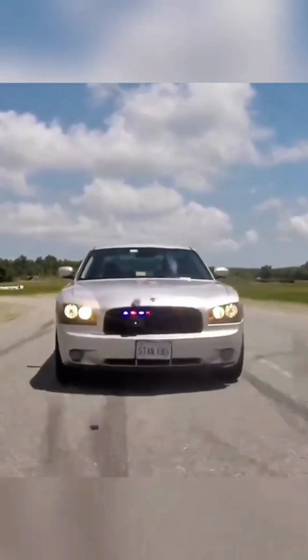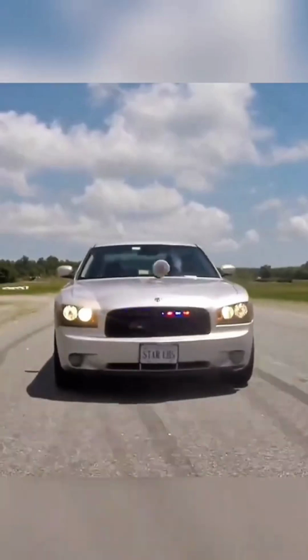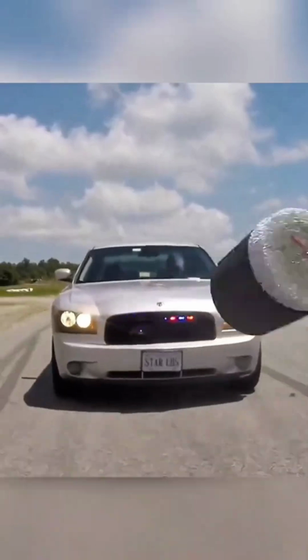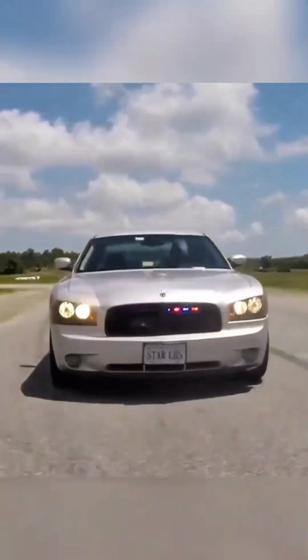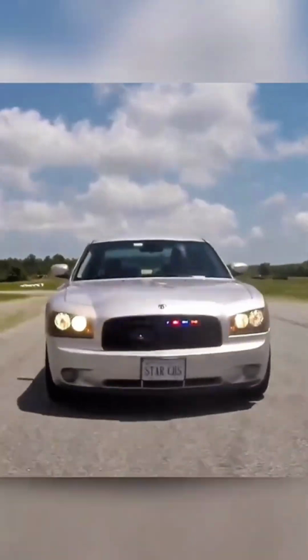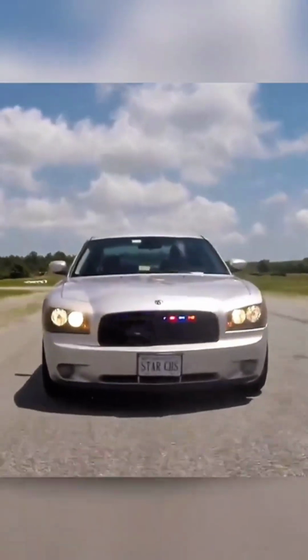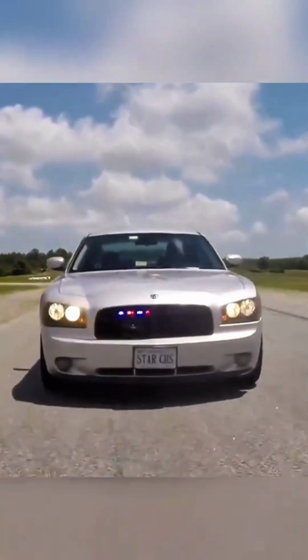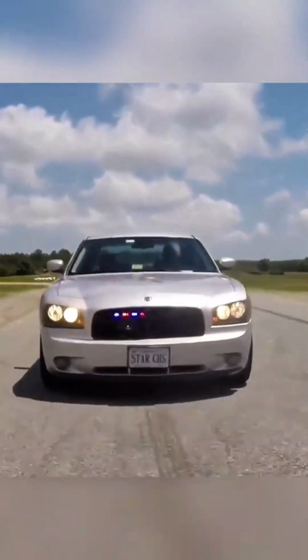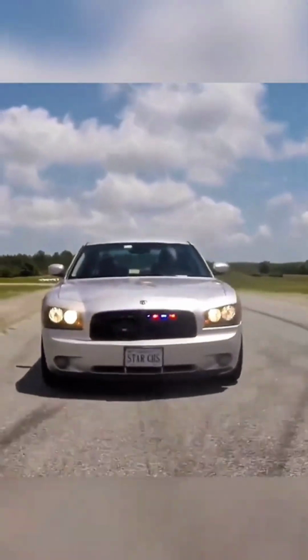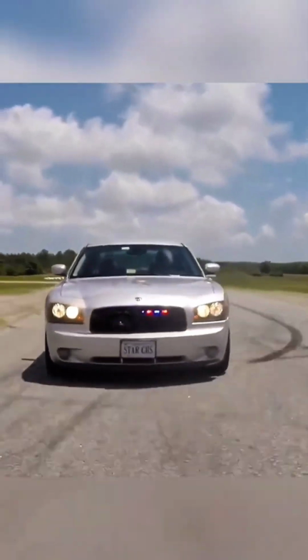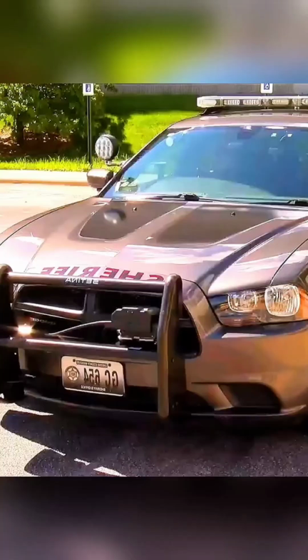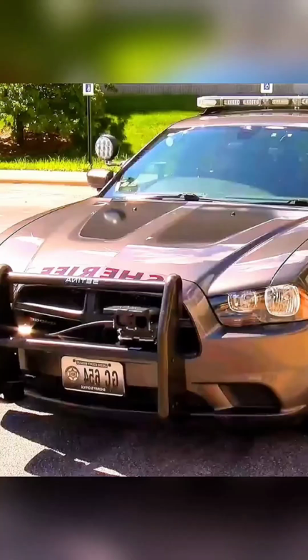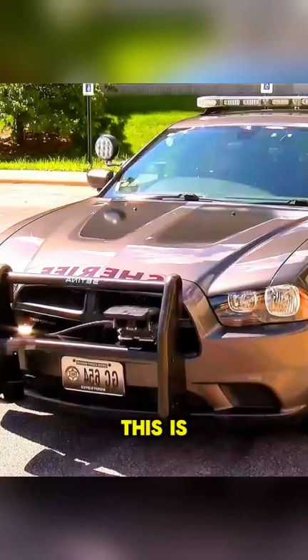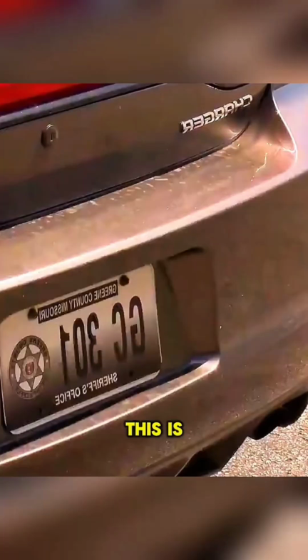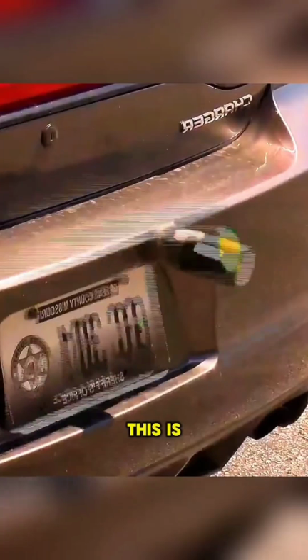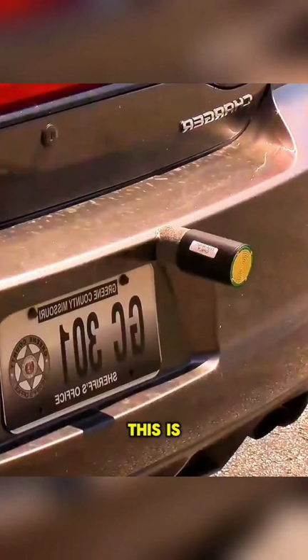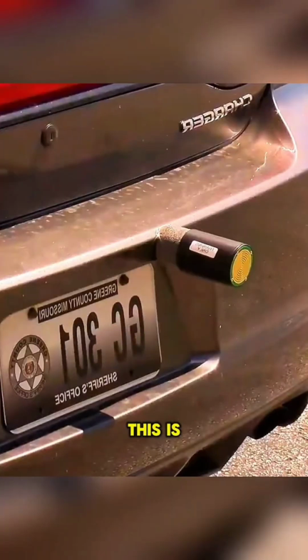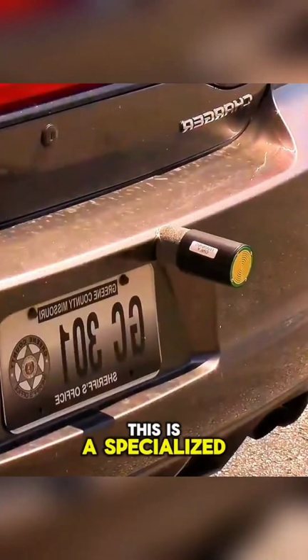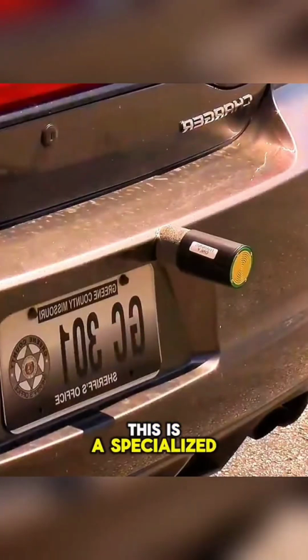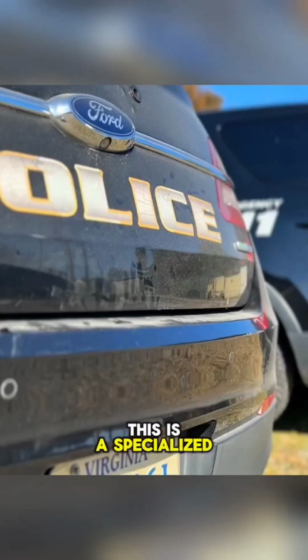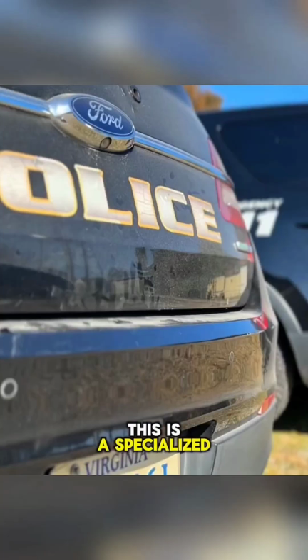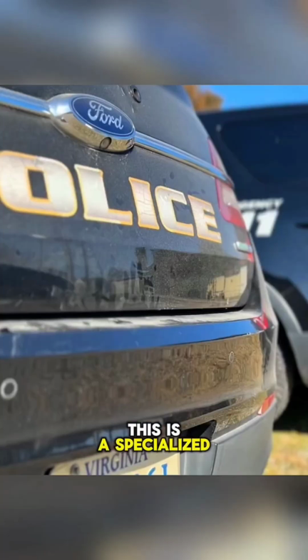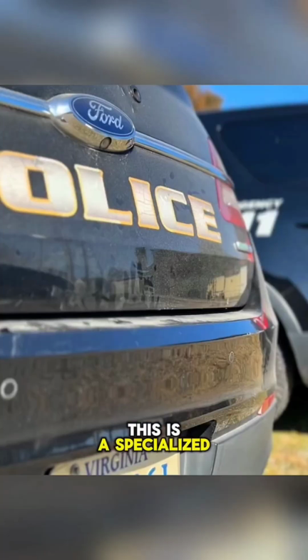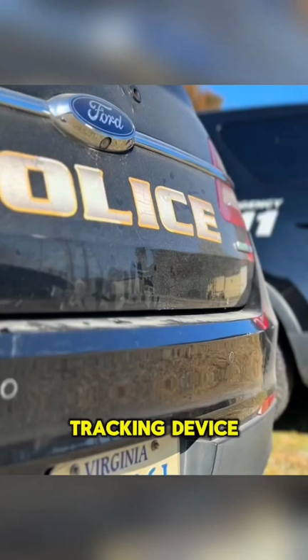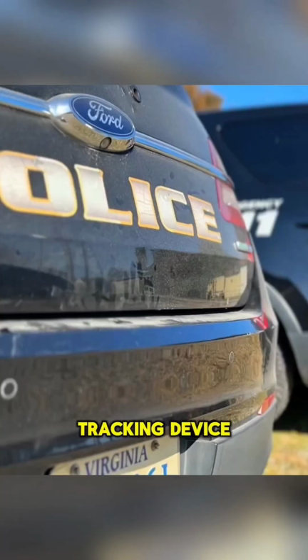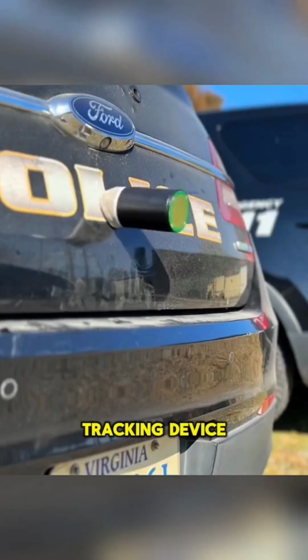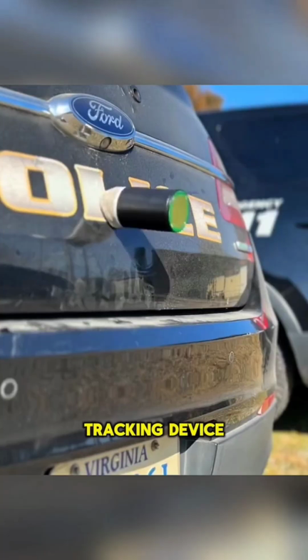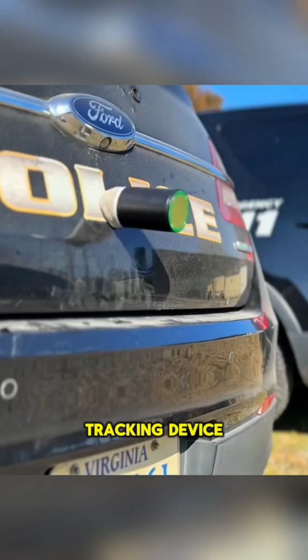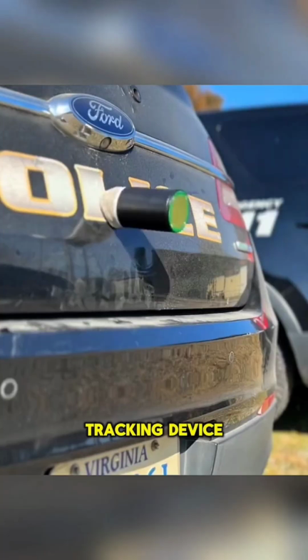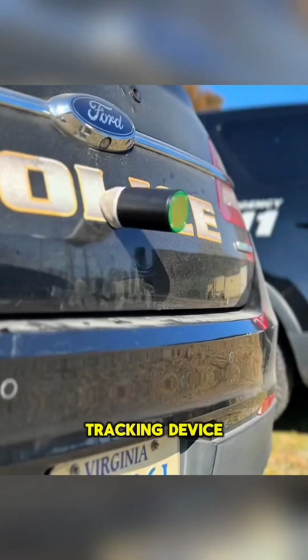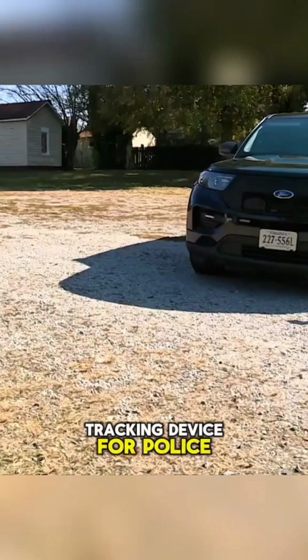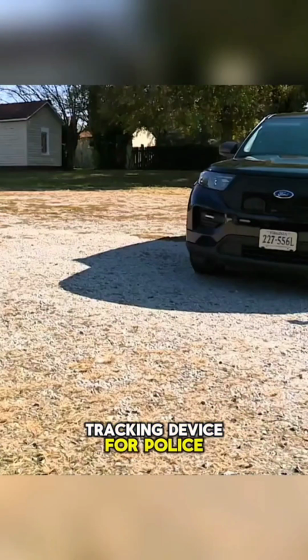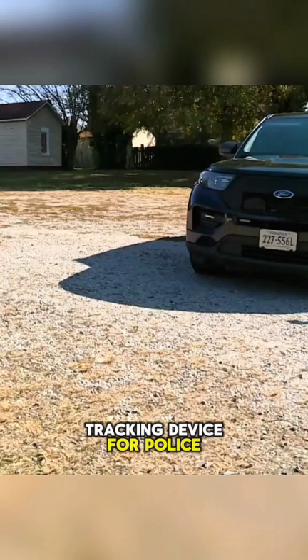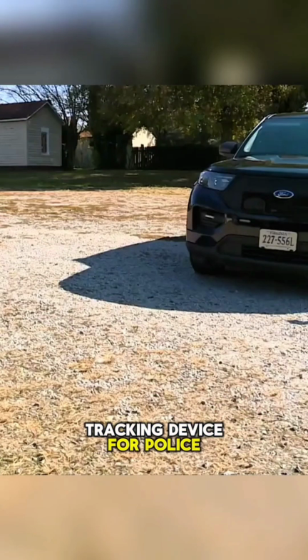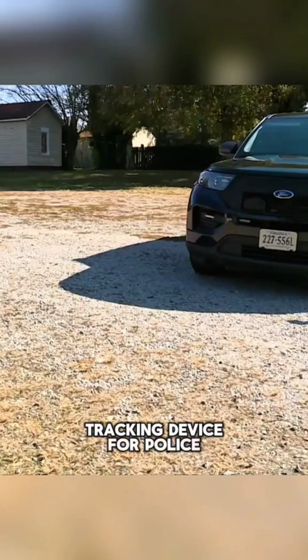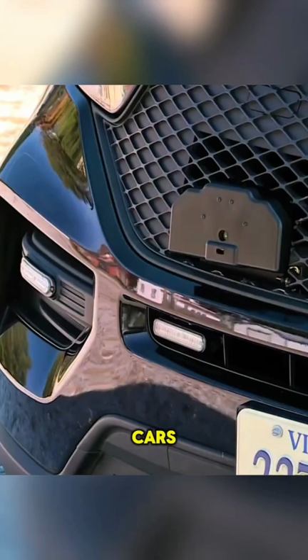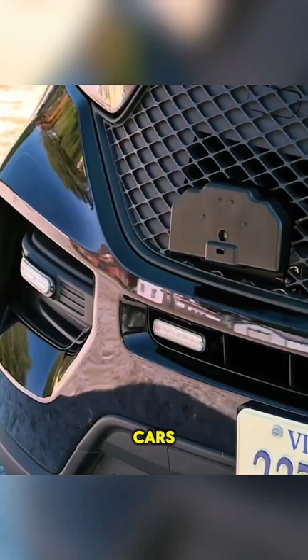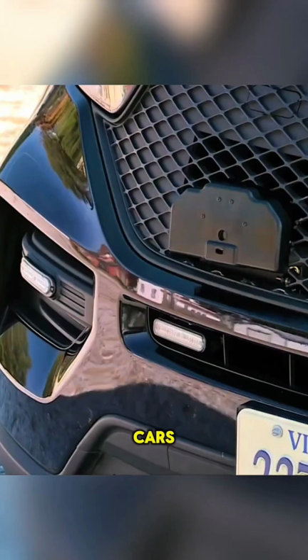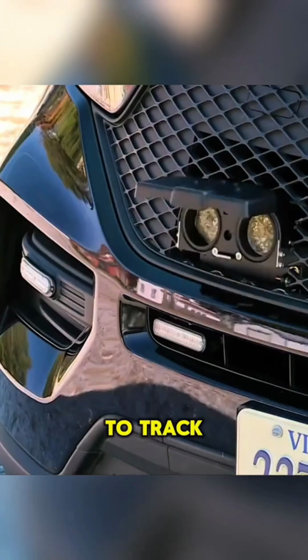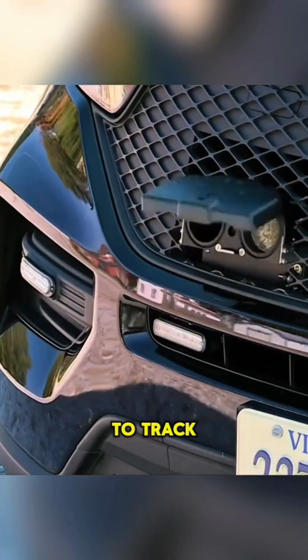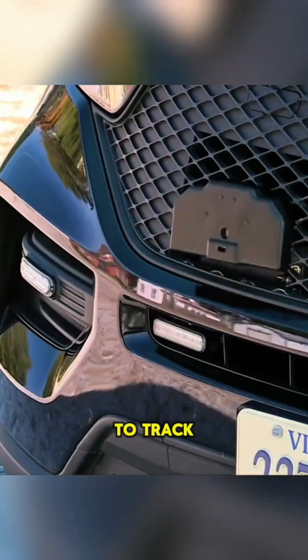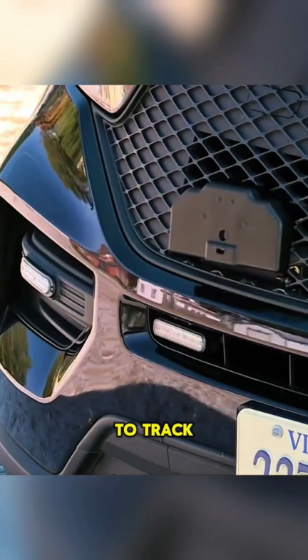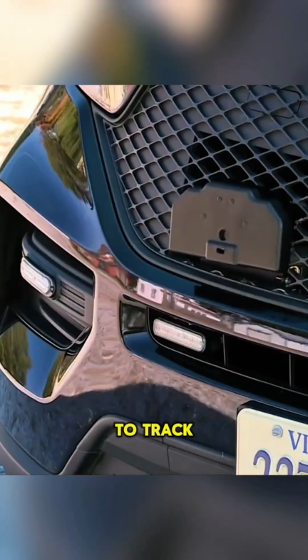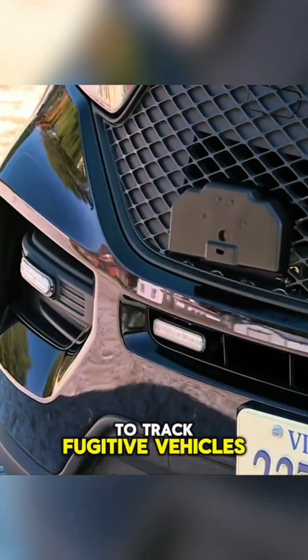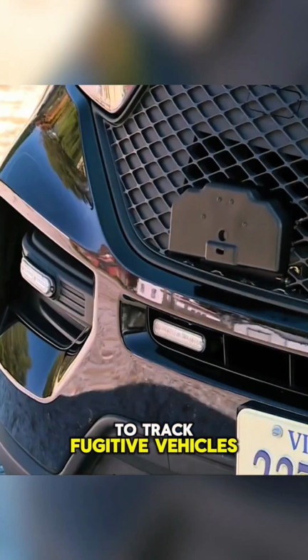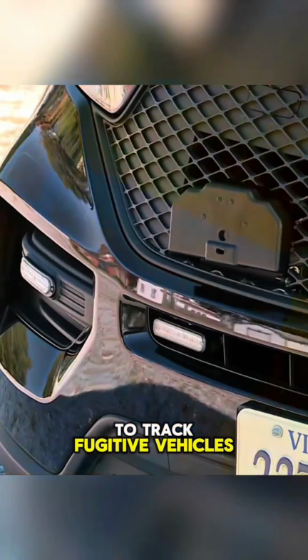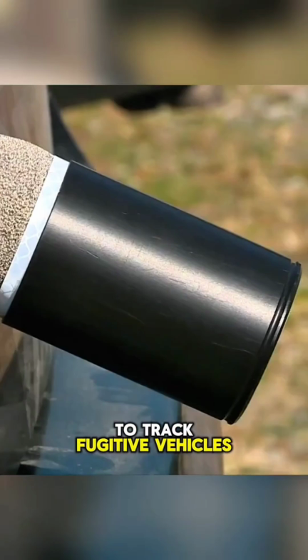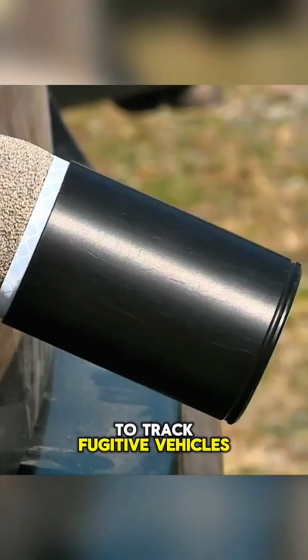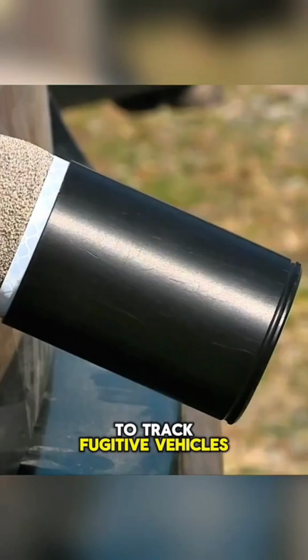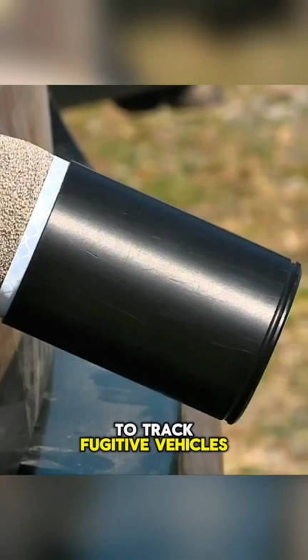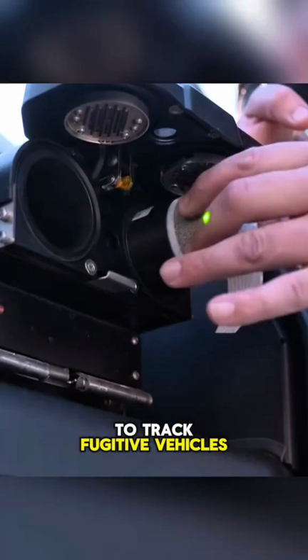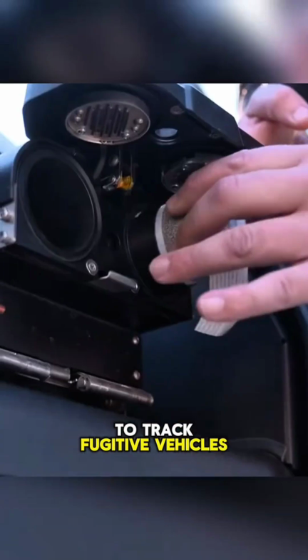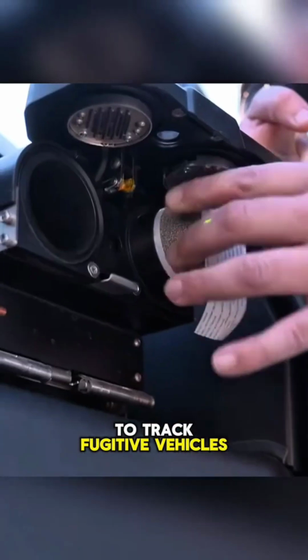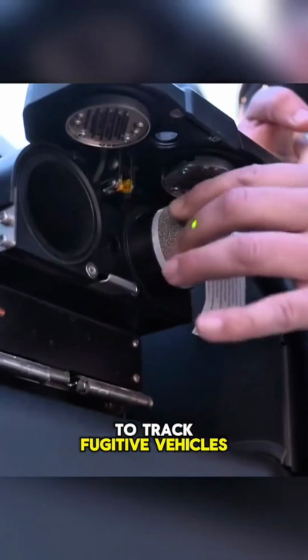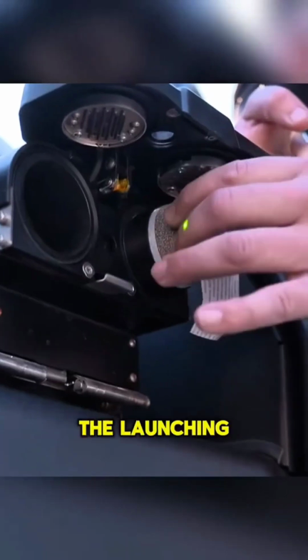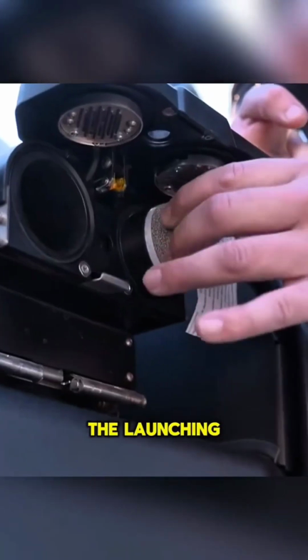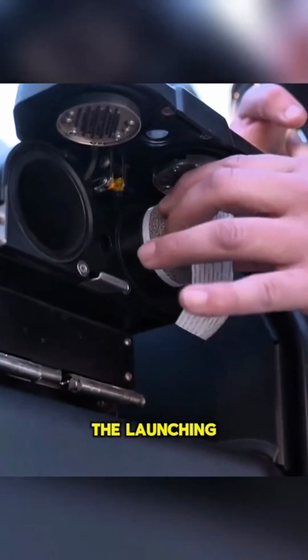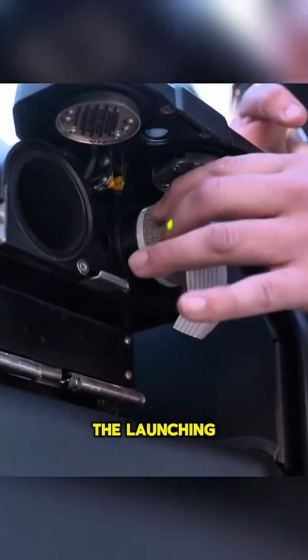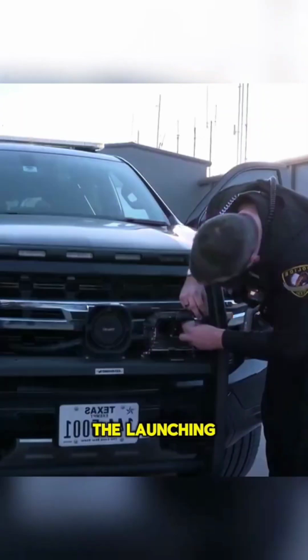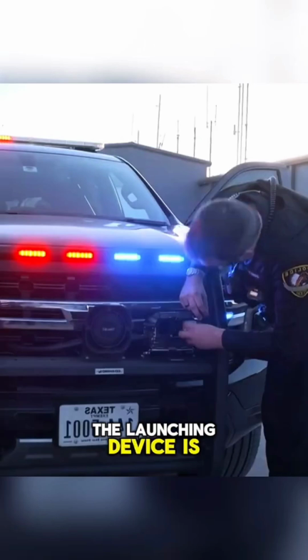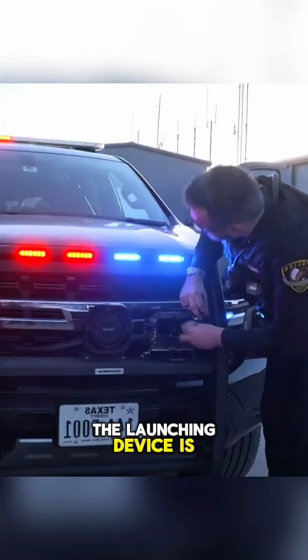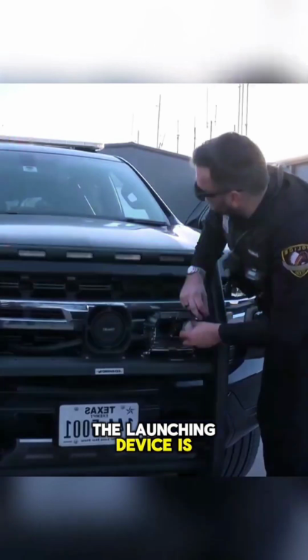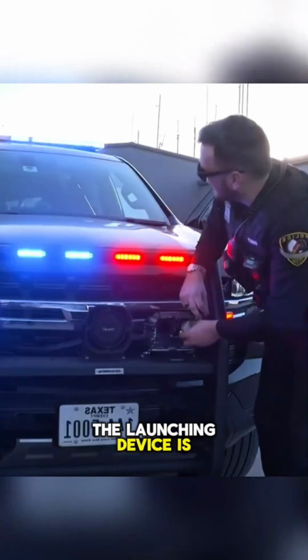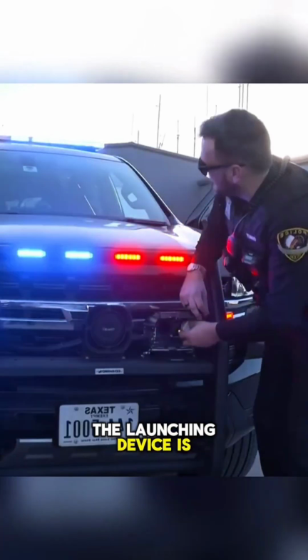This is a specialized tracking device for police cars to track fugitive vehicles. The launching device is installed at the front of the police car.